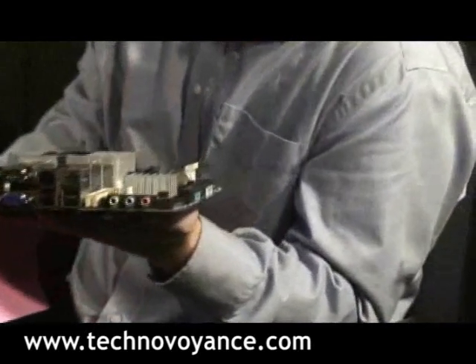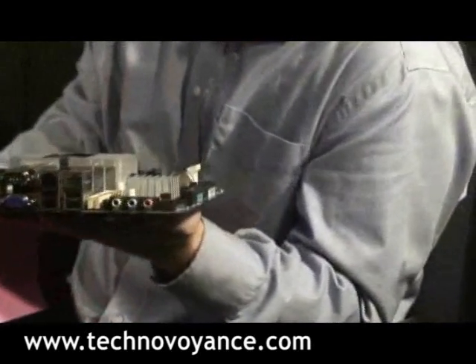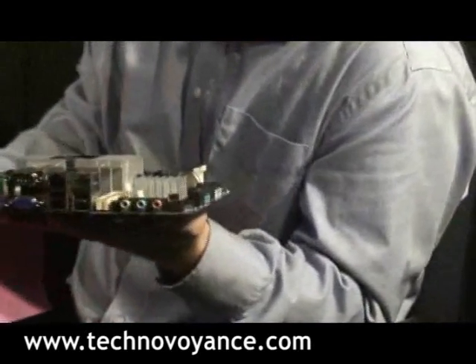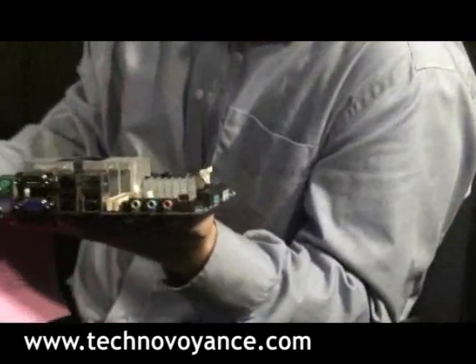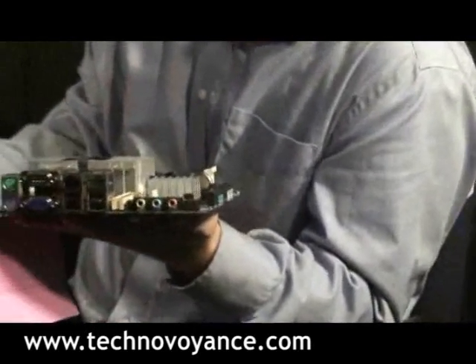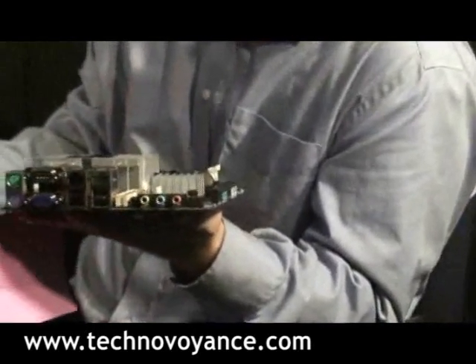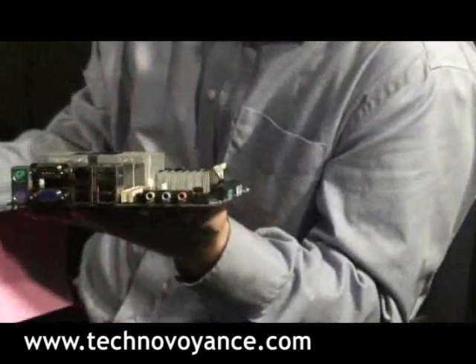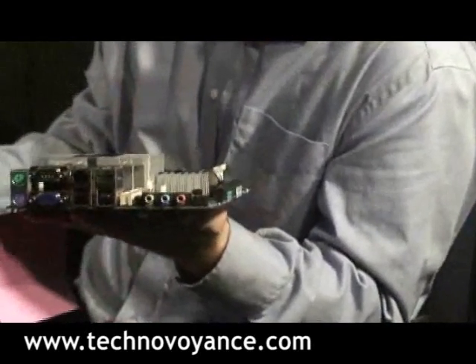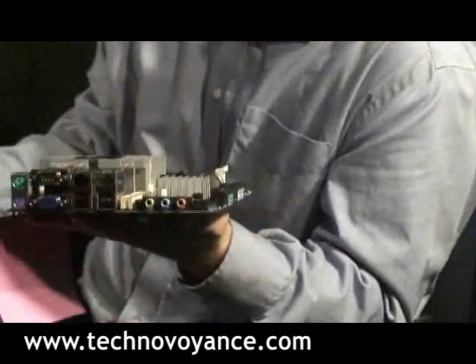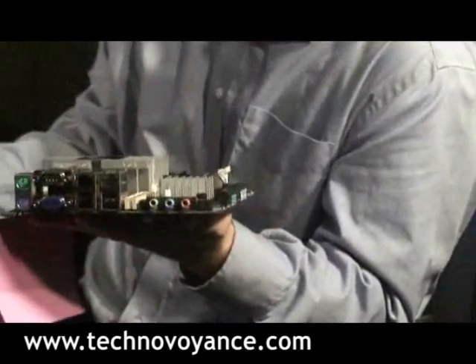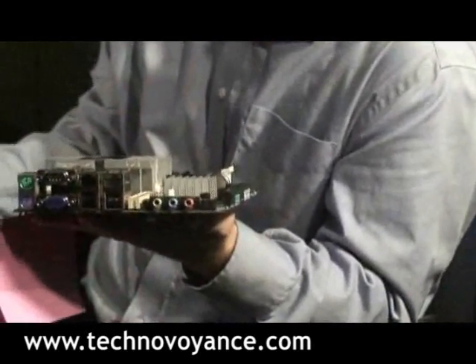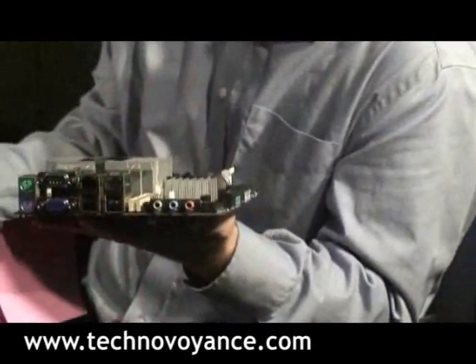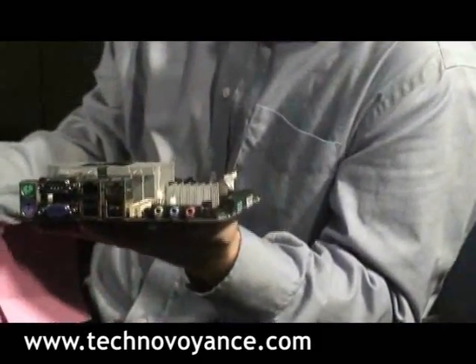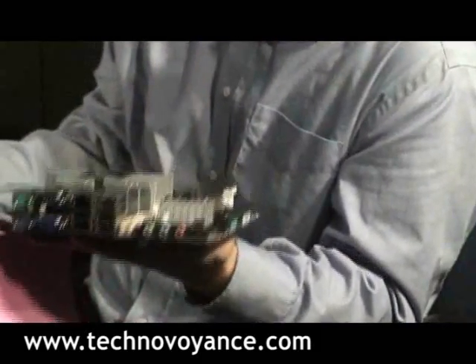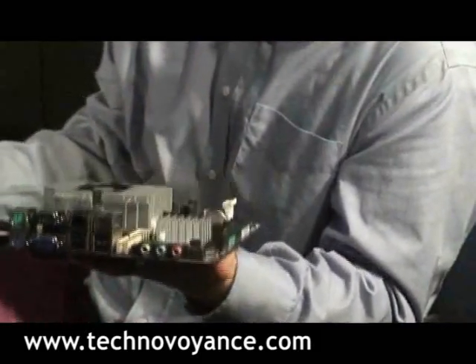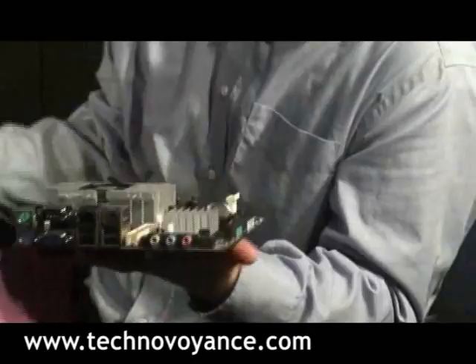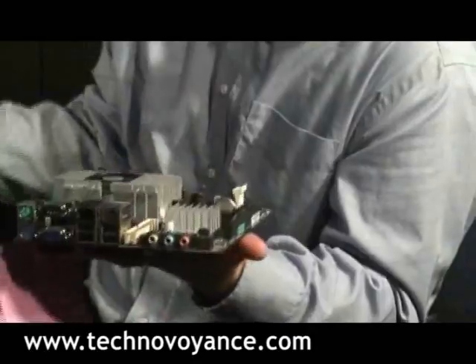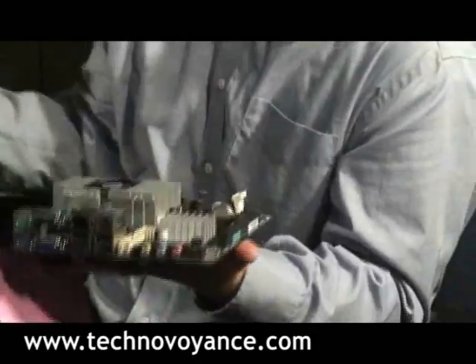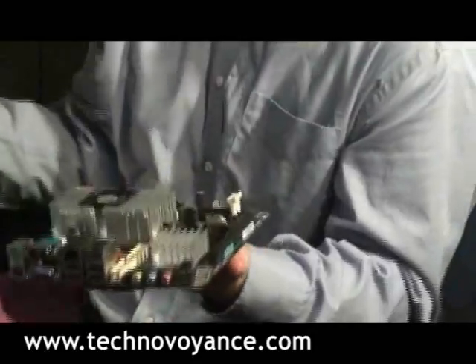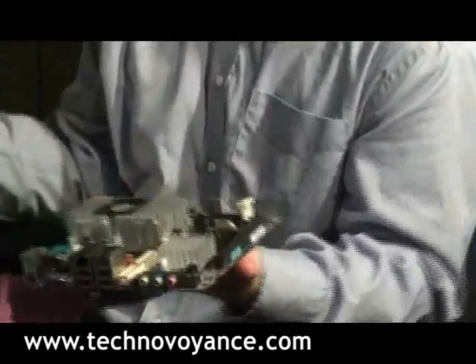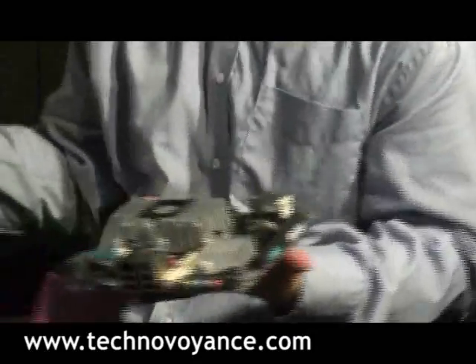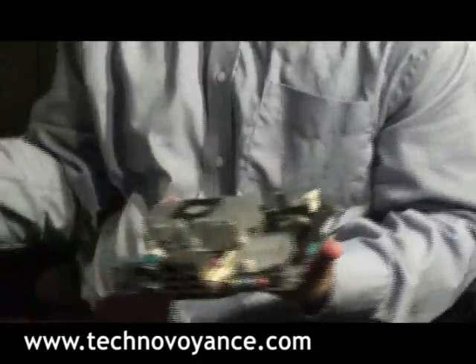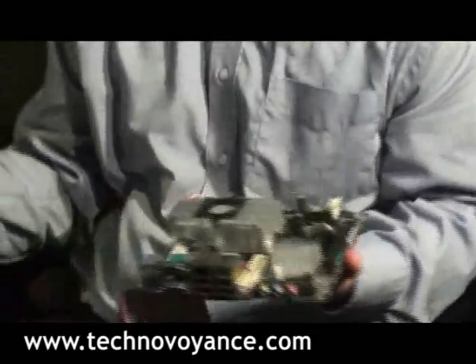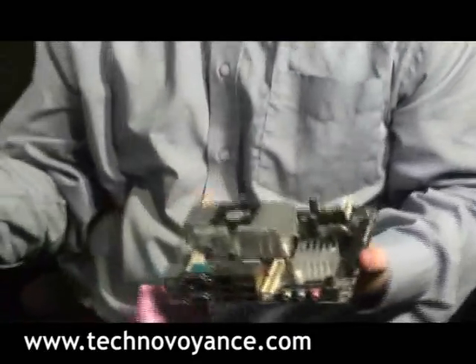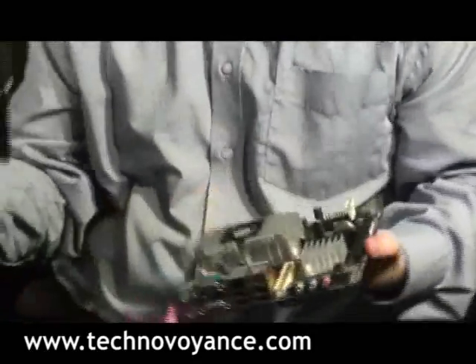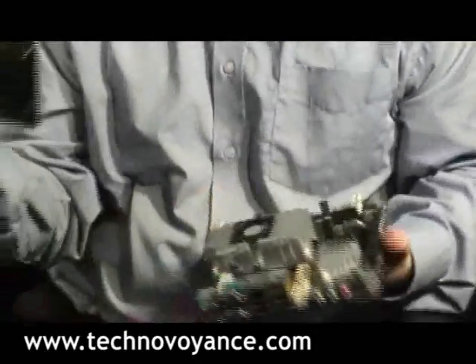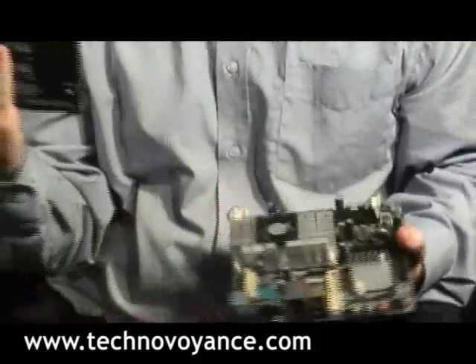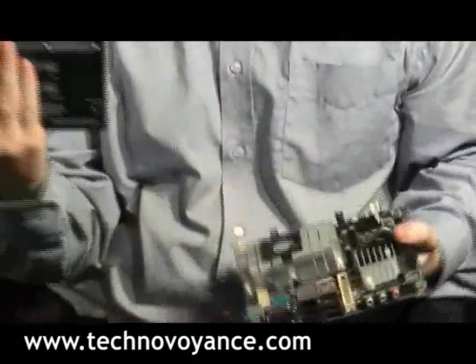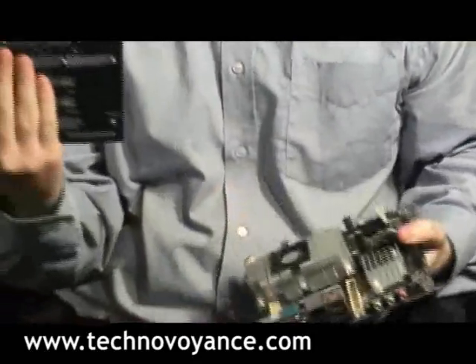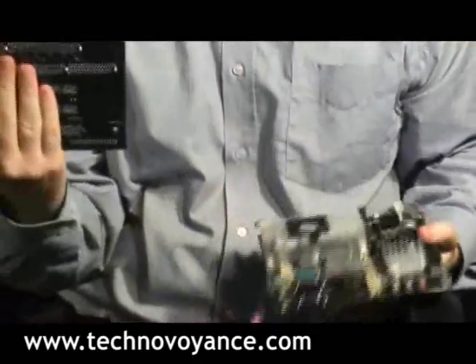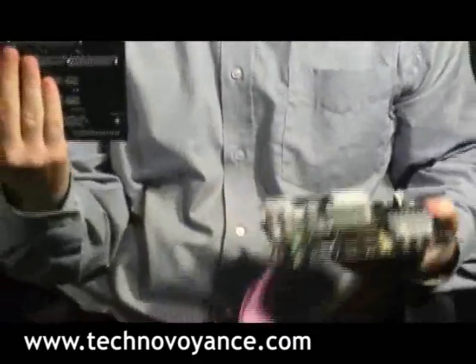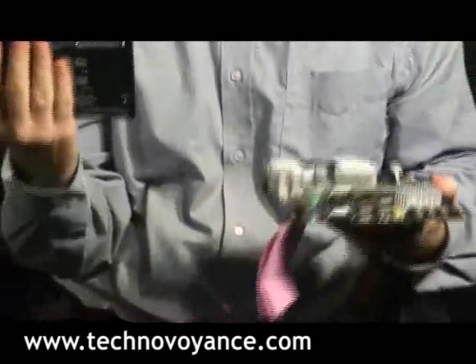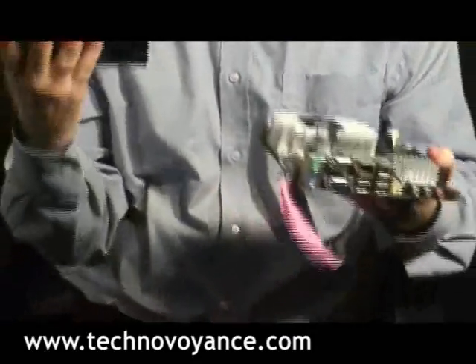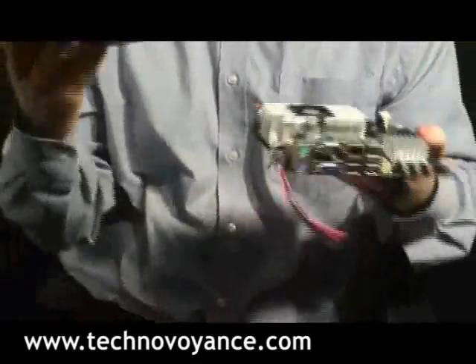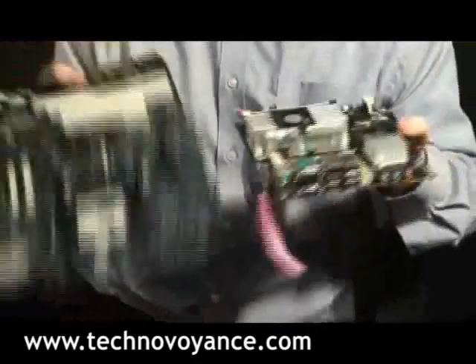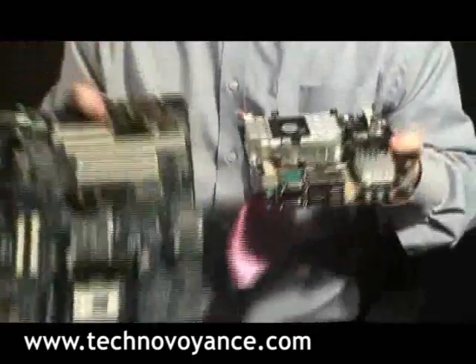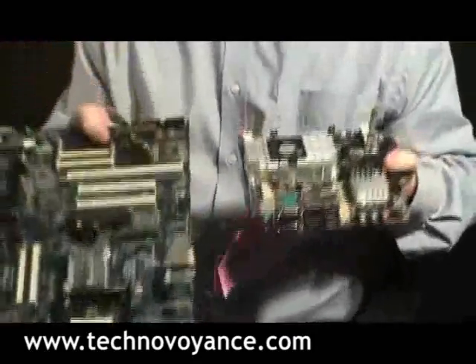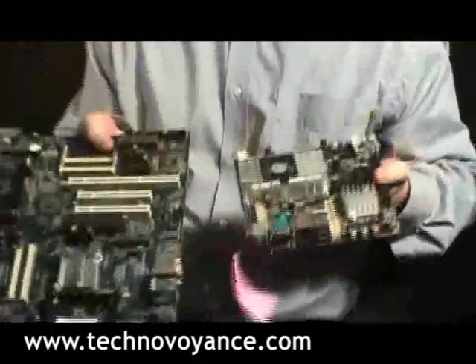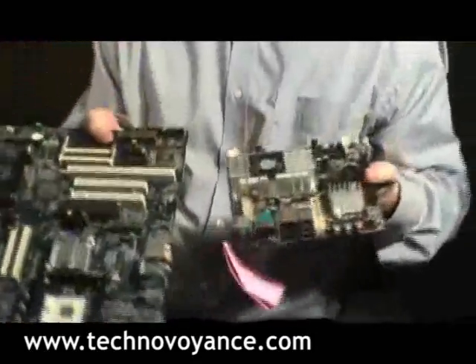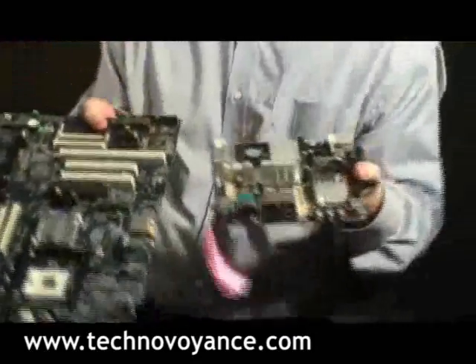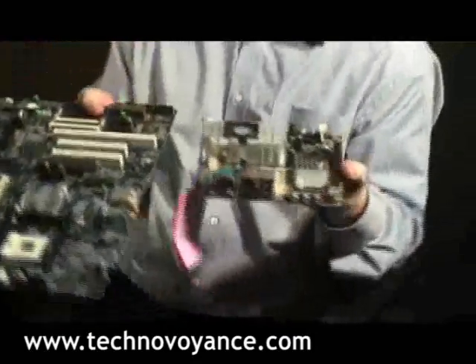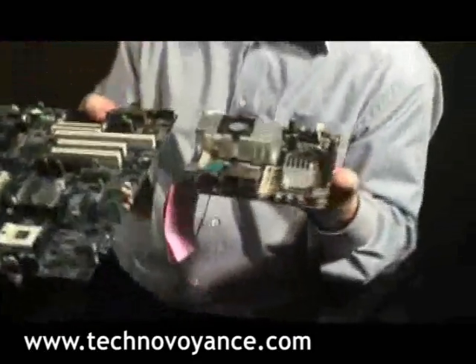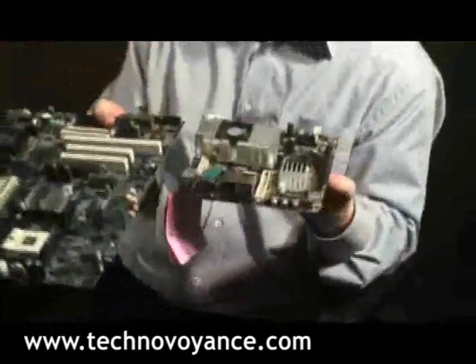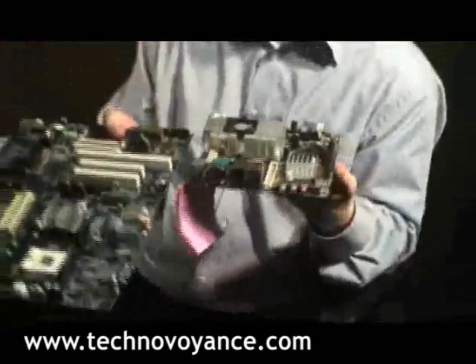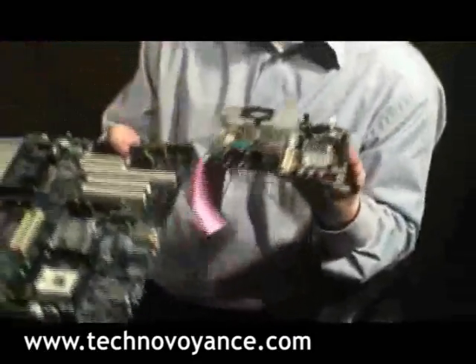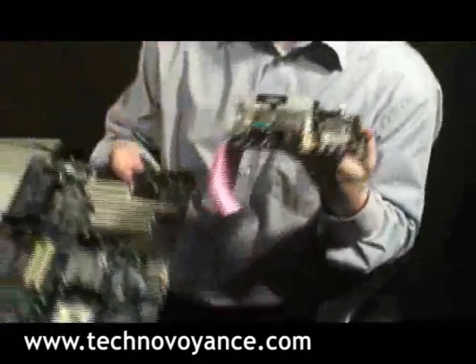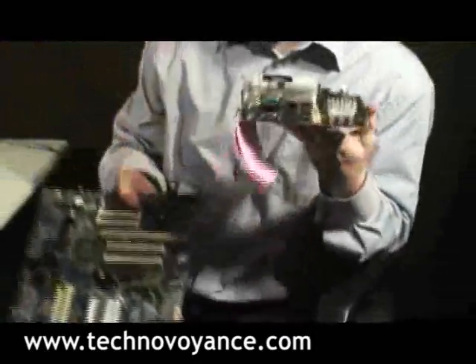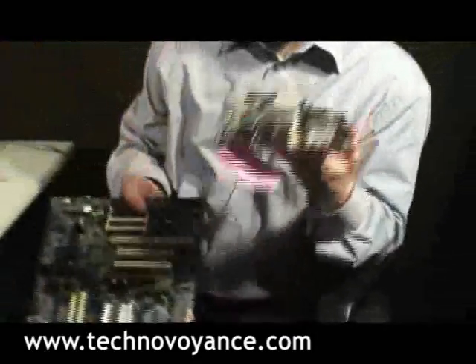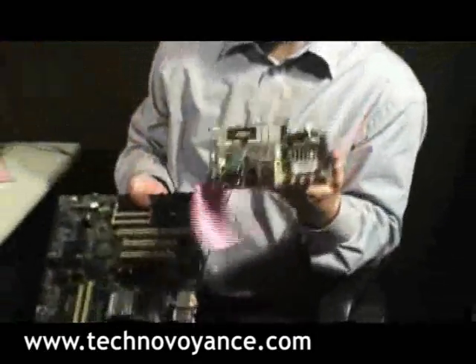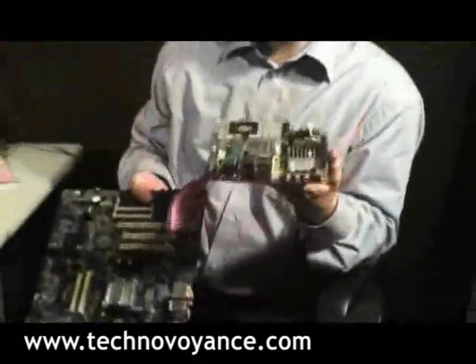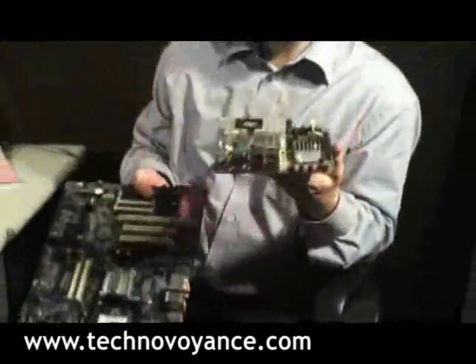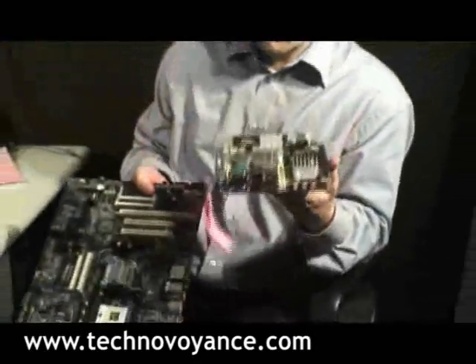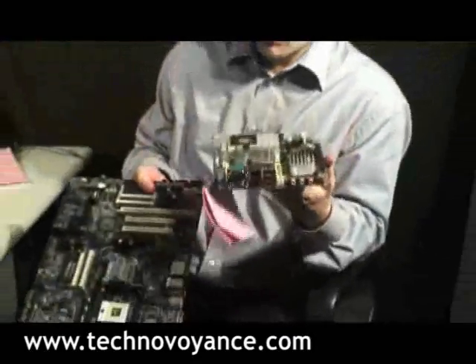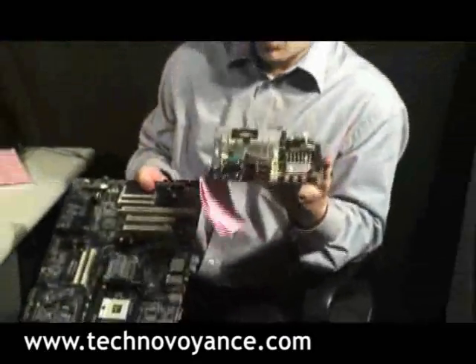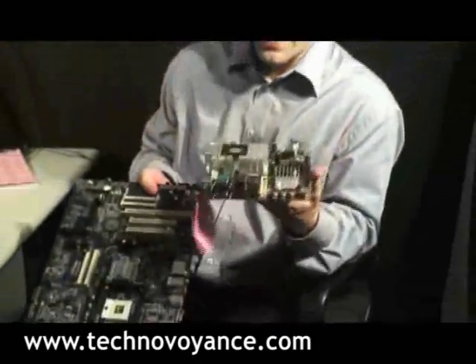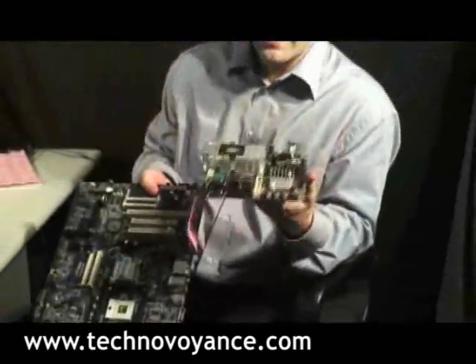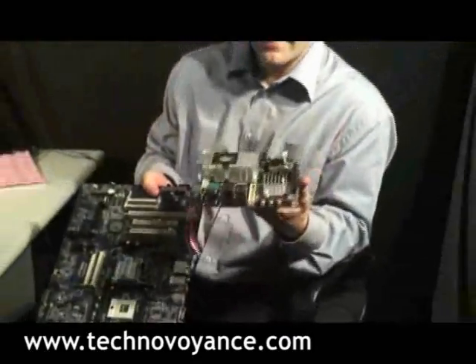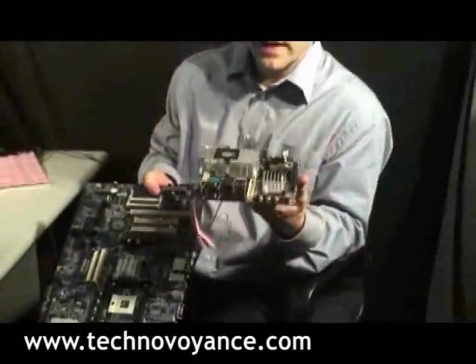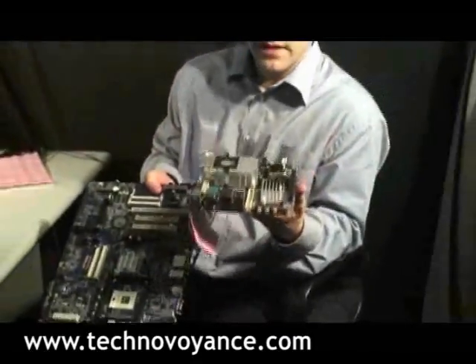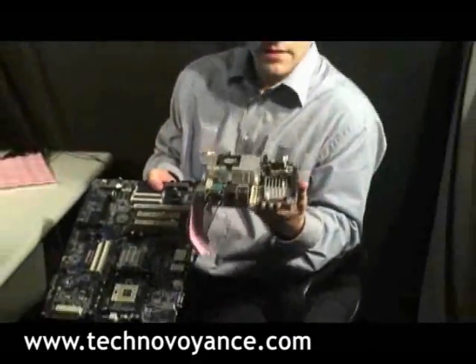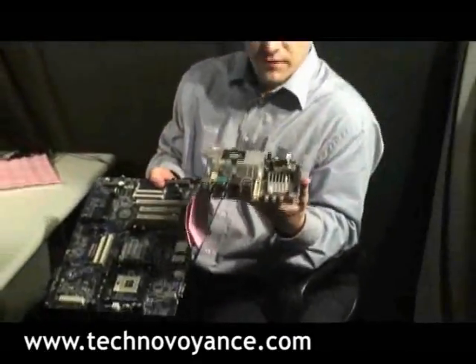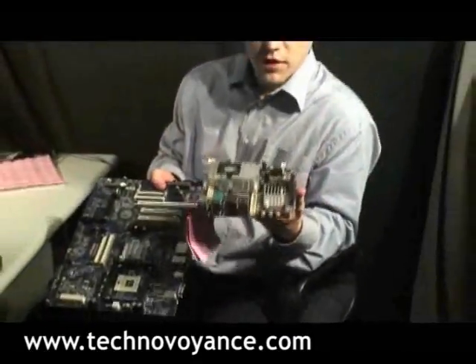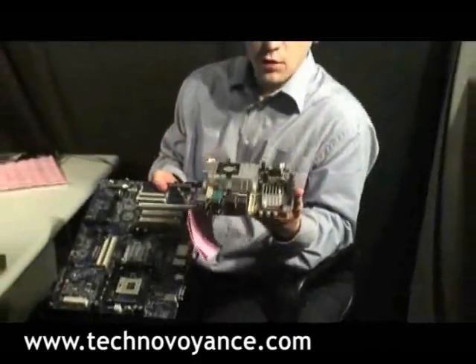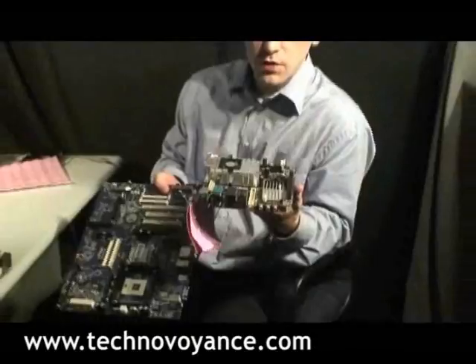Just to emphasize, this is what motherboards used to look like. This is what we see as the future.